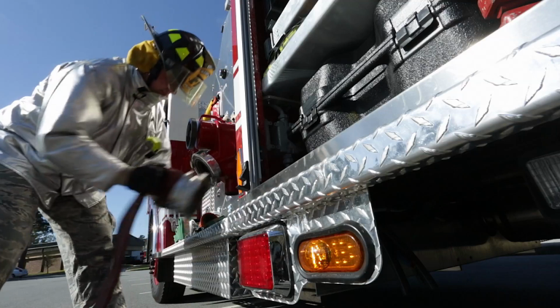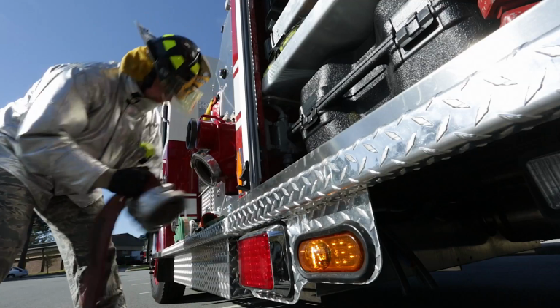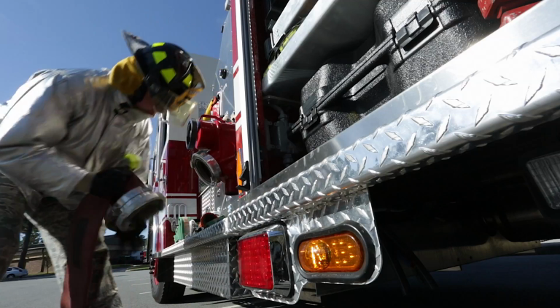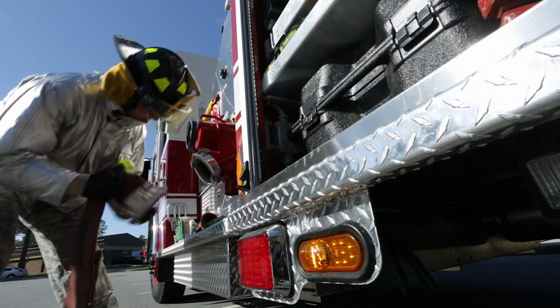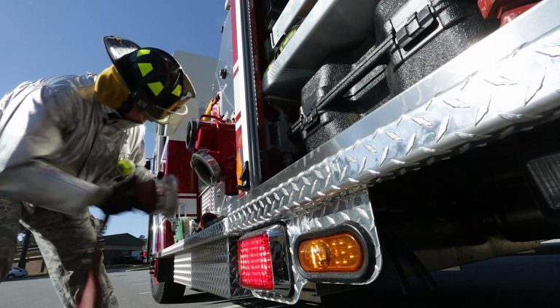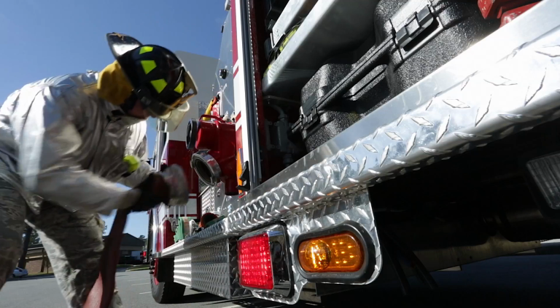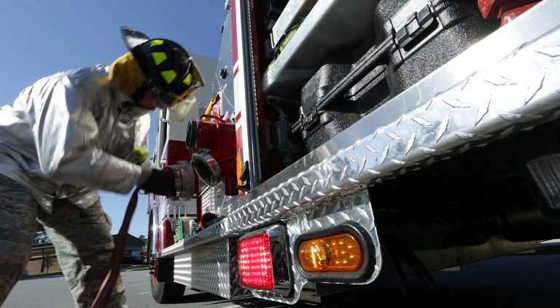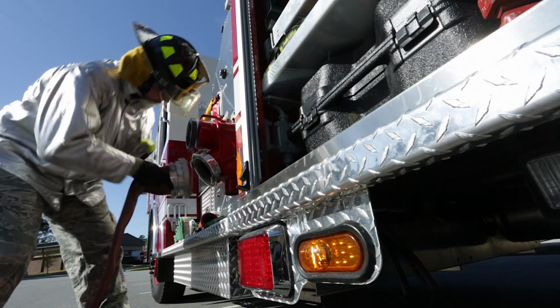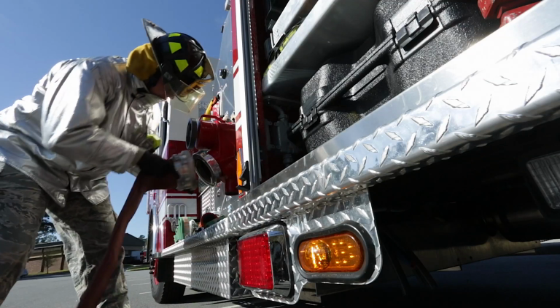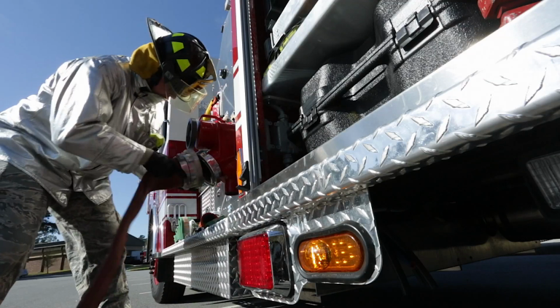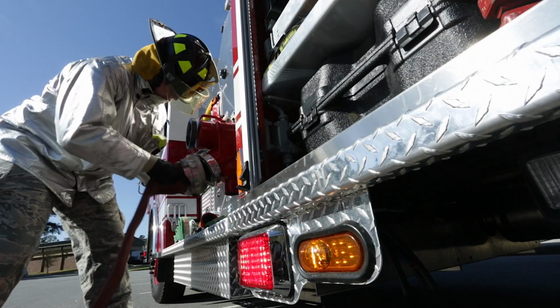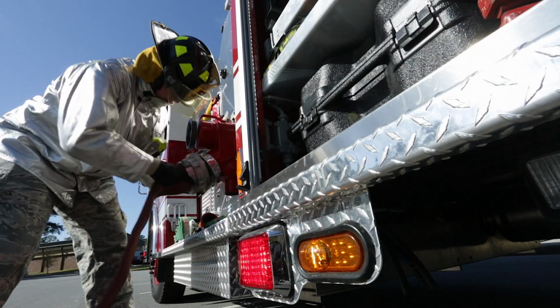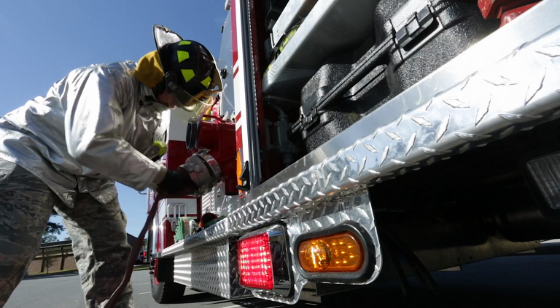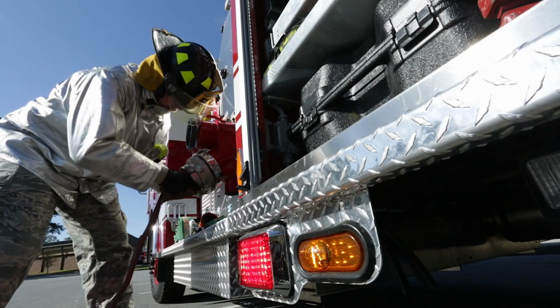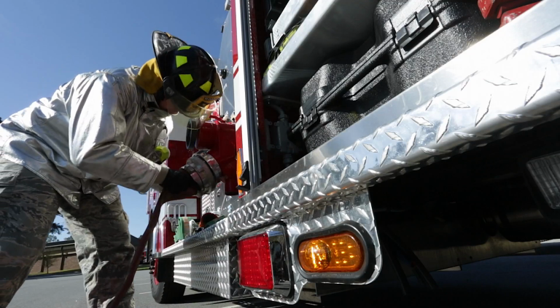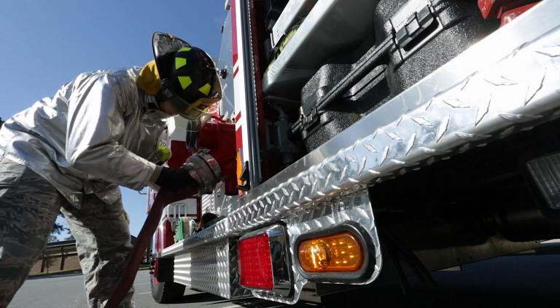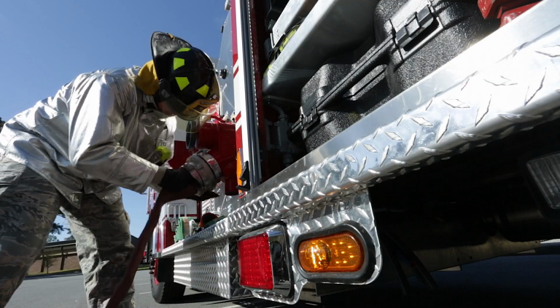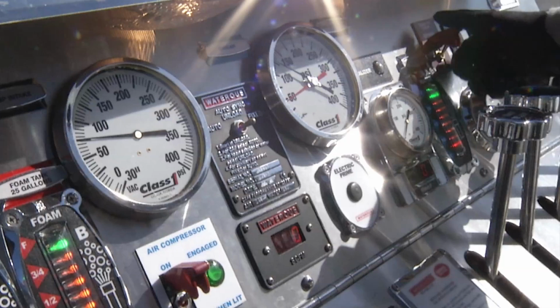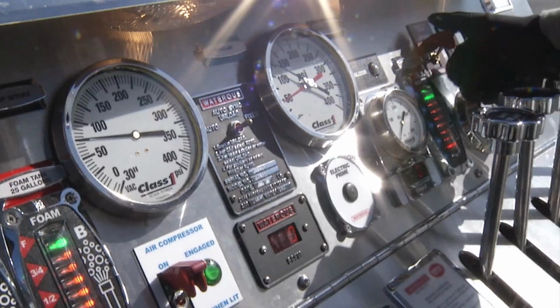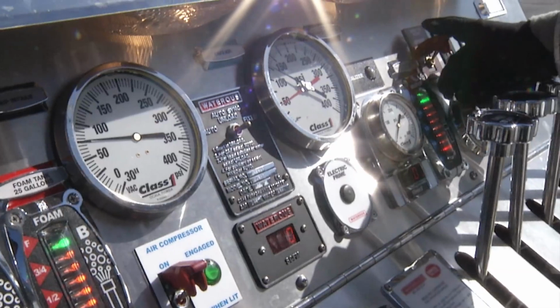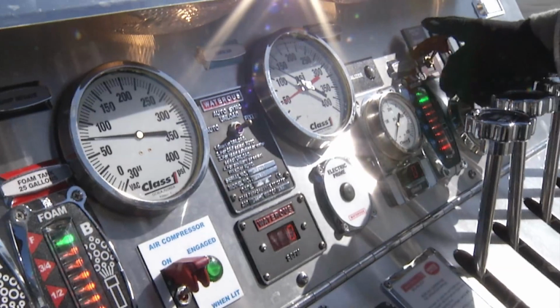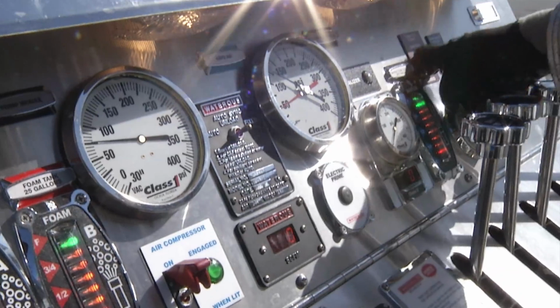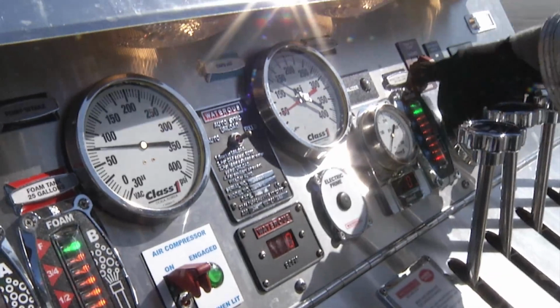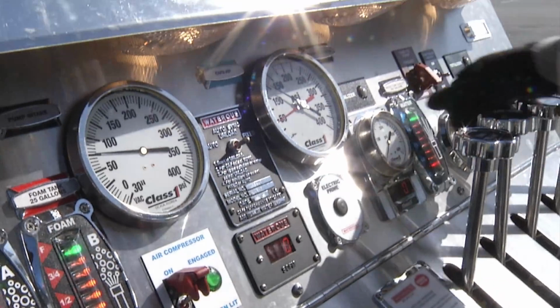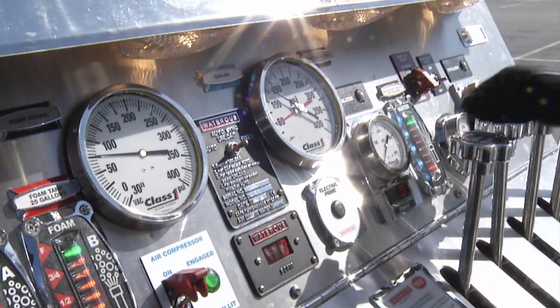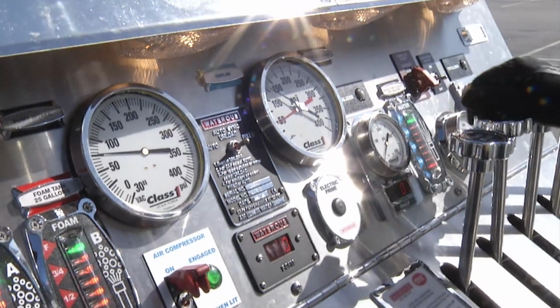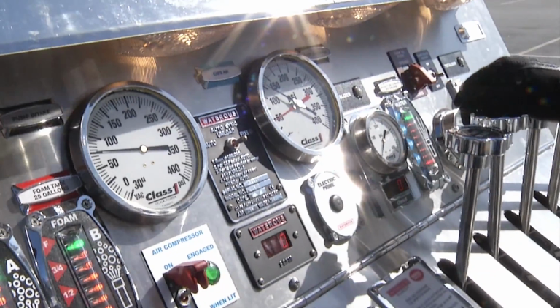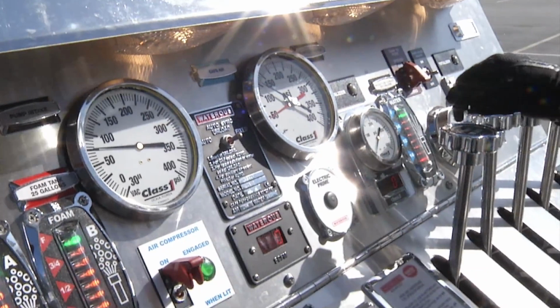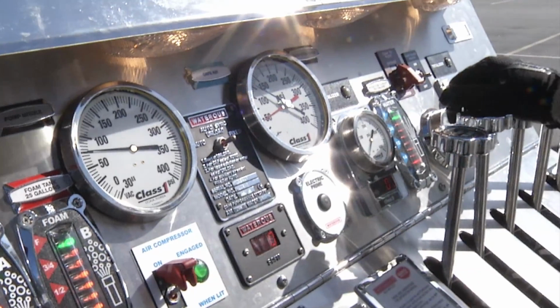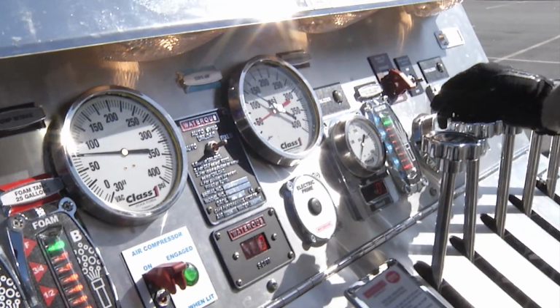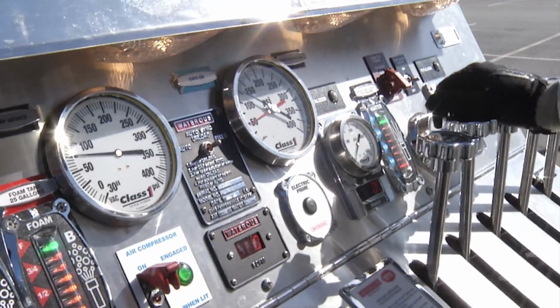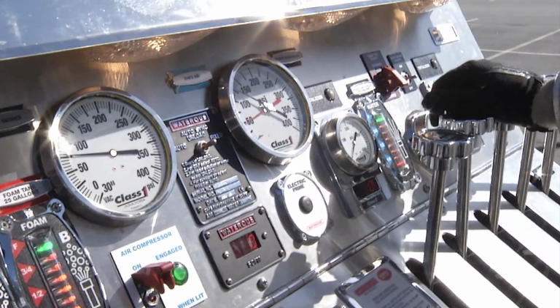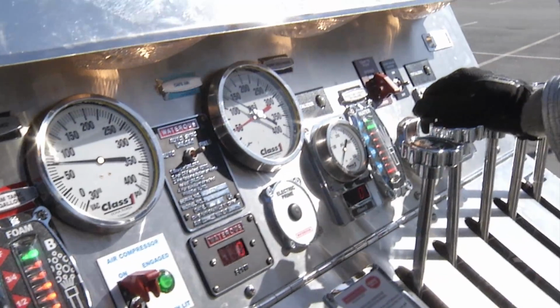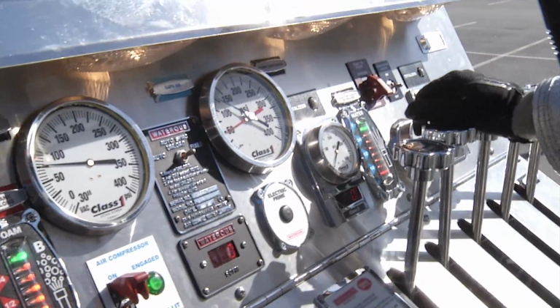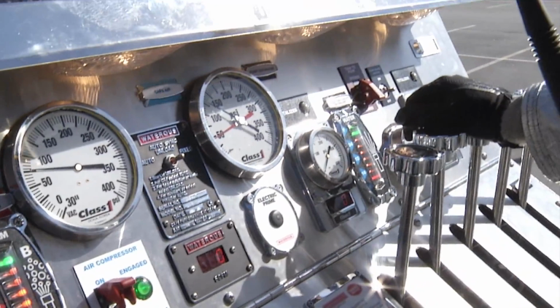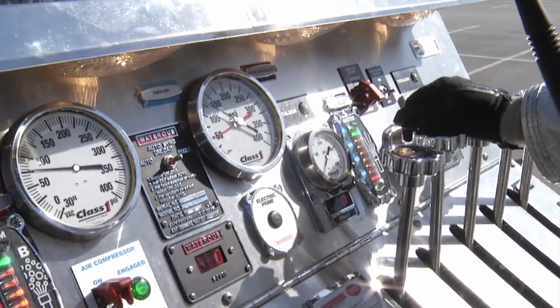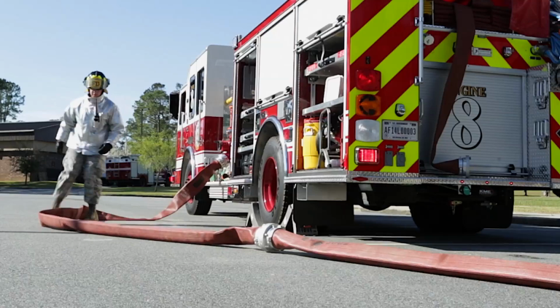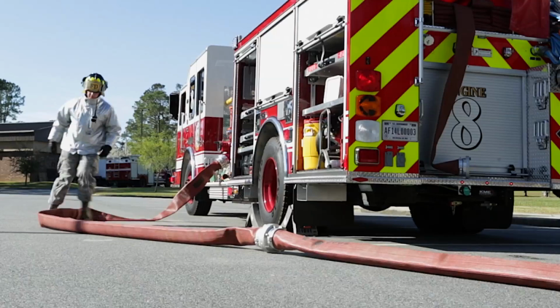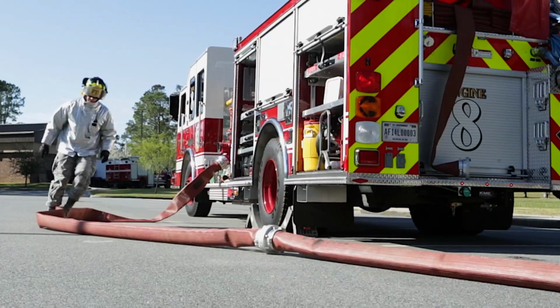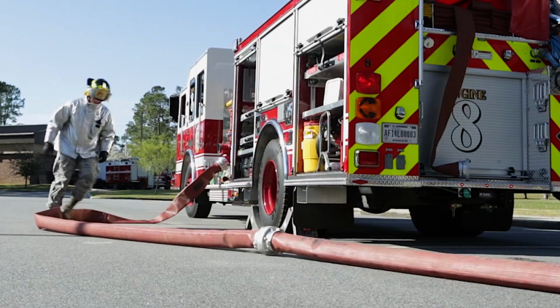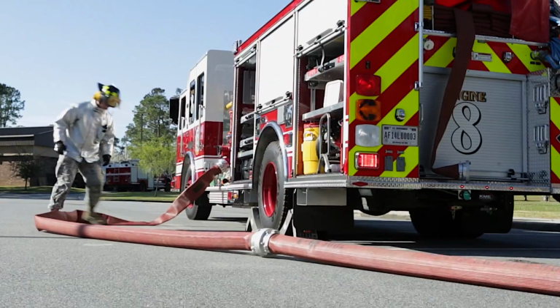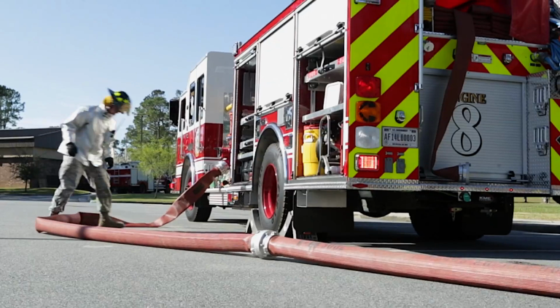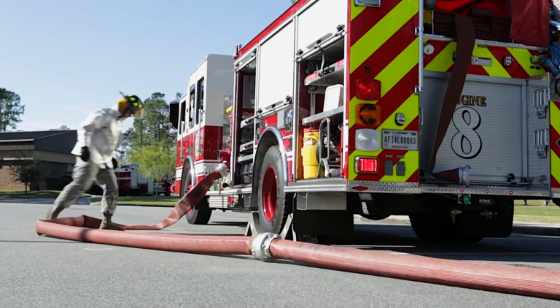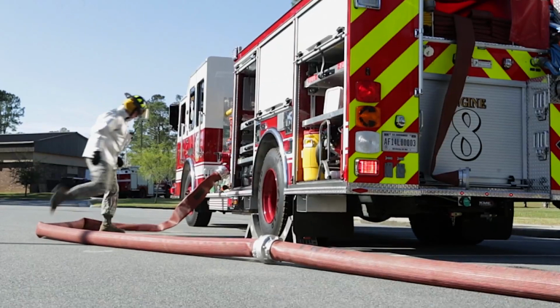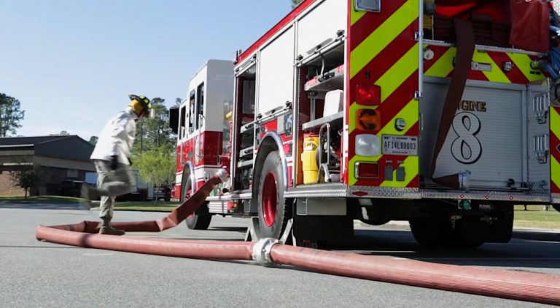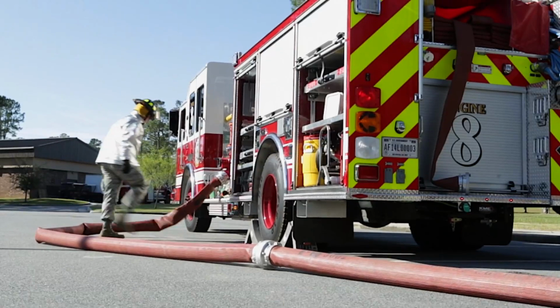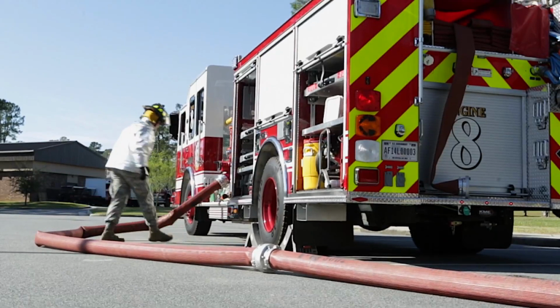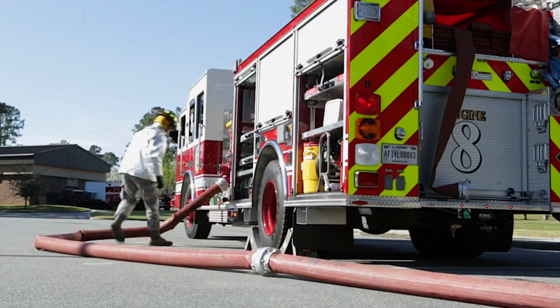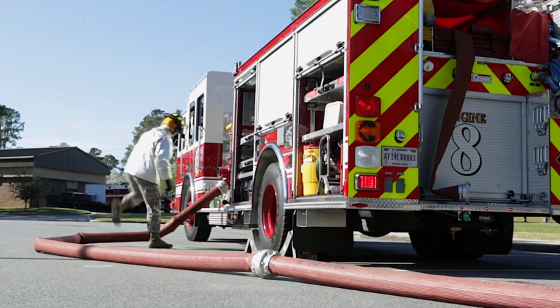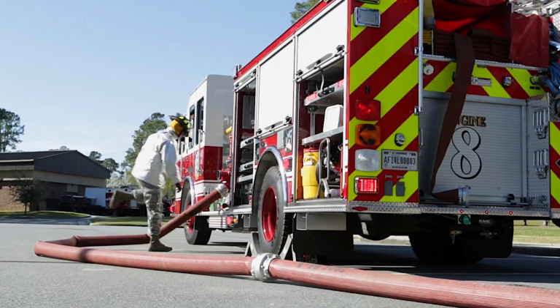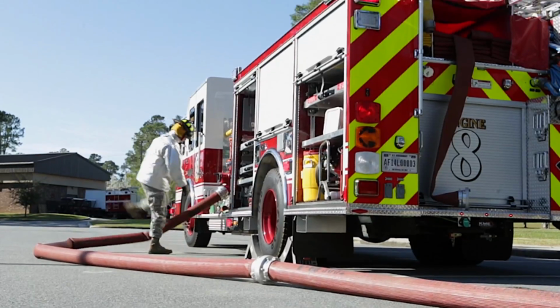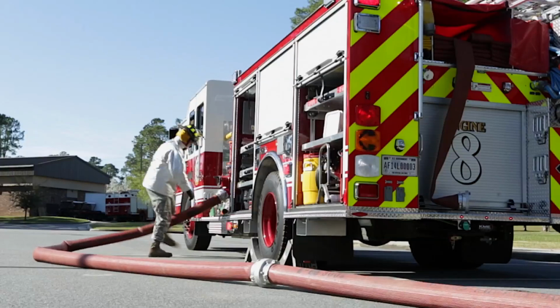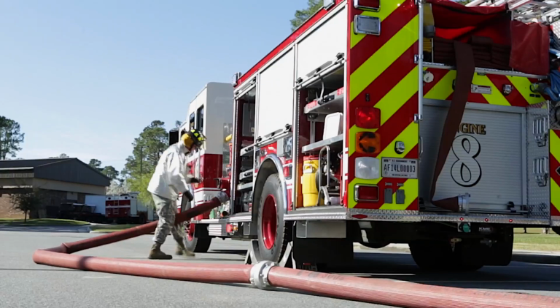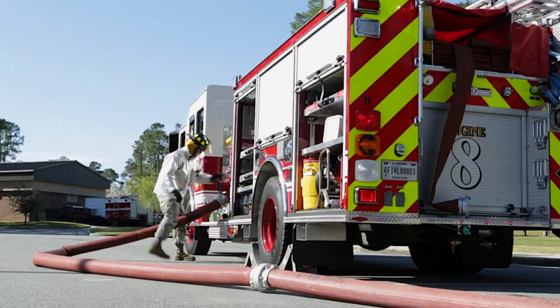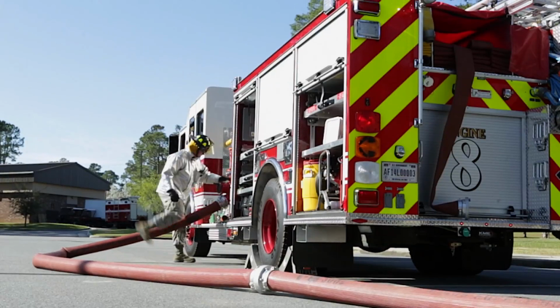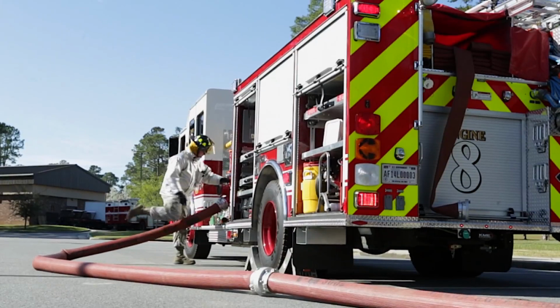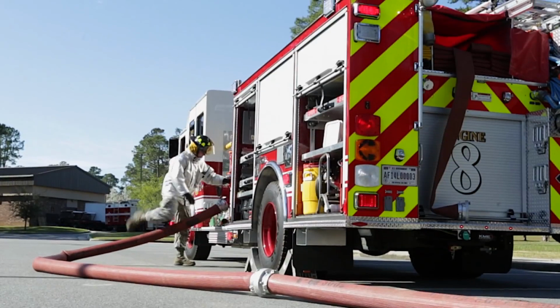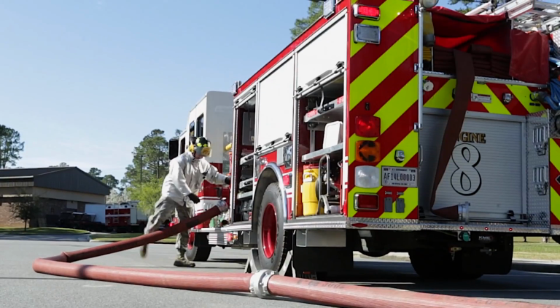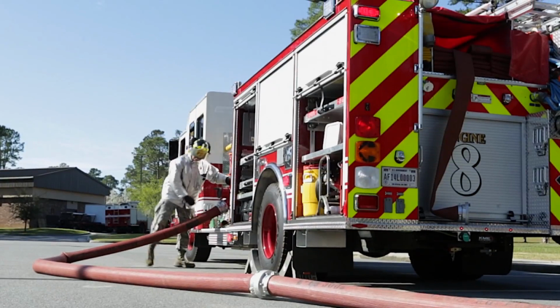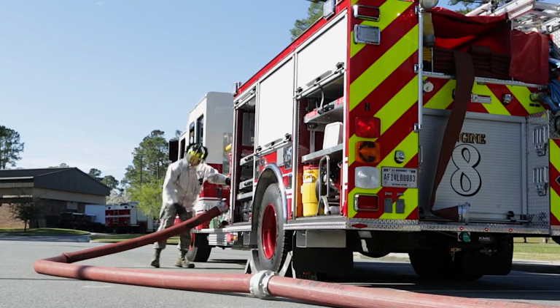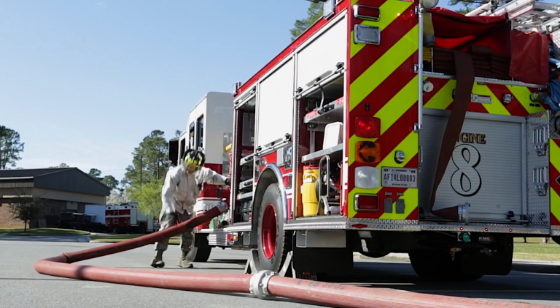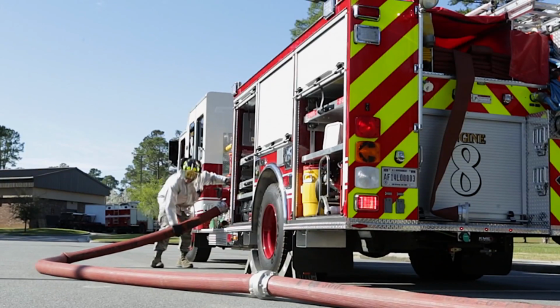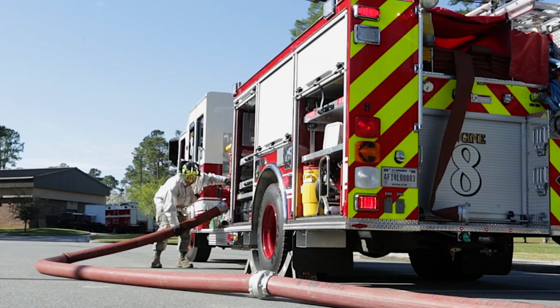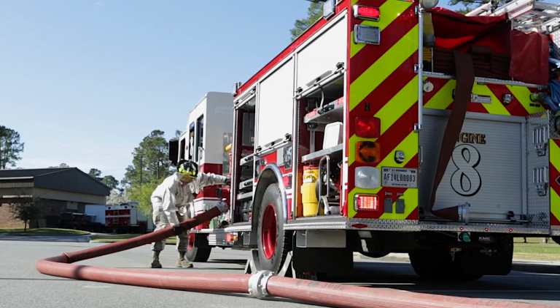In the event the pump is needed, a simple flip of the switch transitions back to the main engine and firefighting operations can begin.